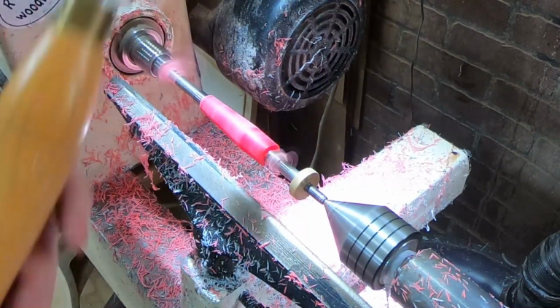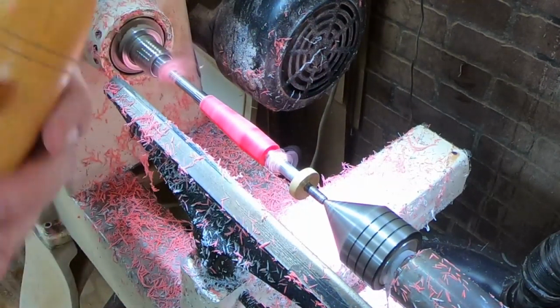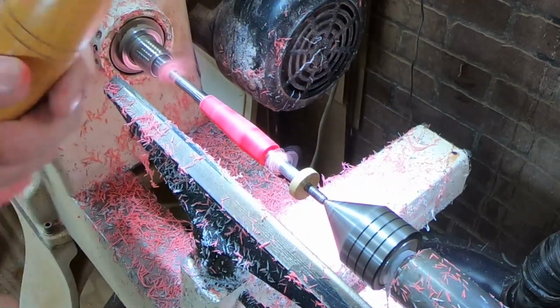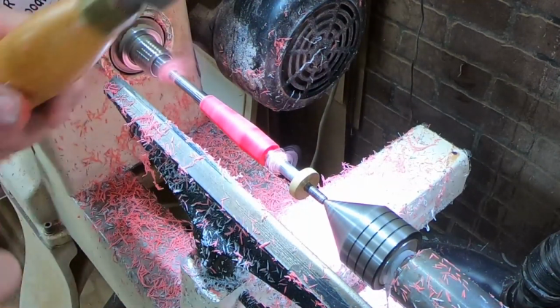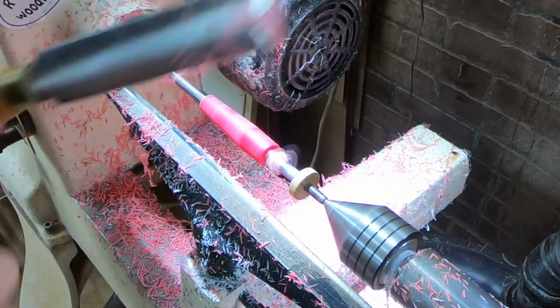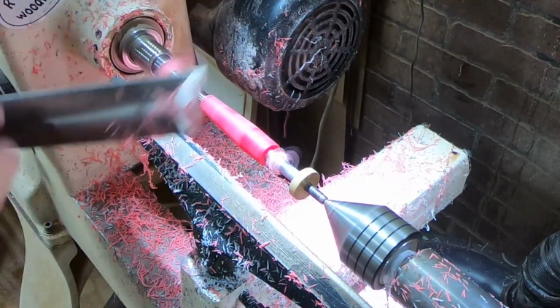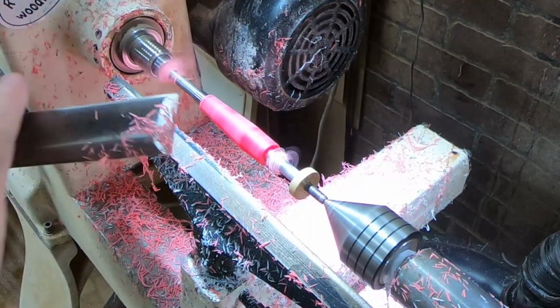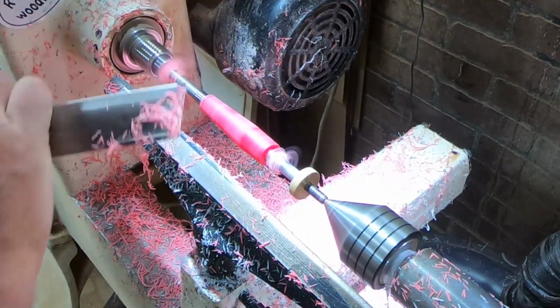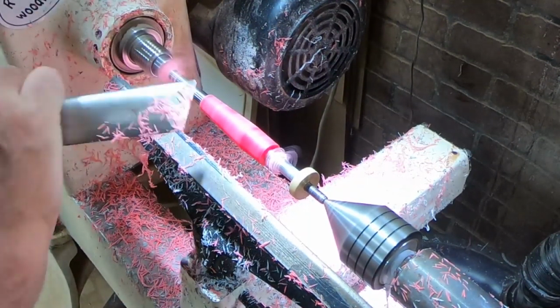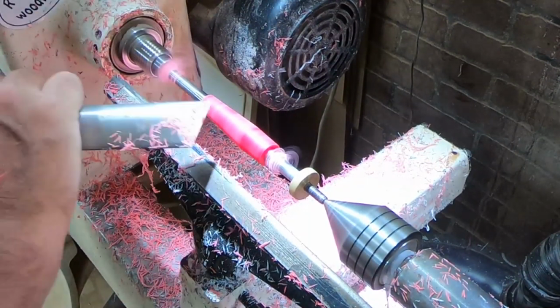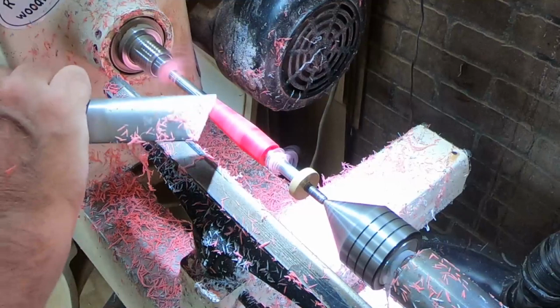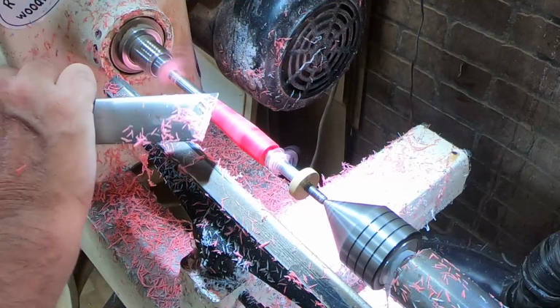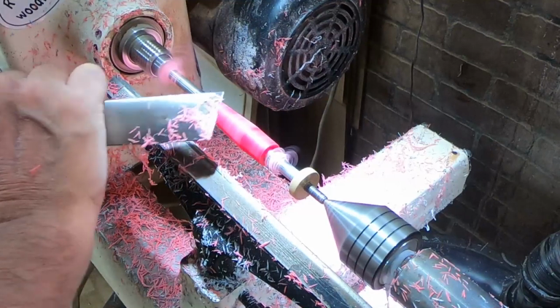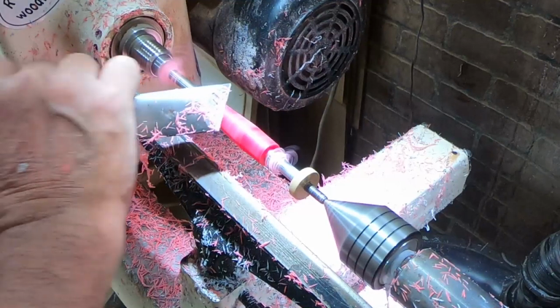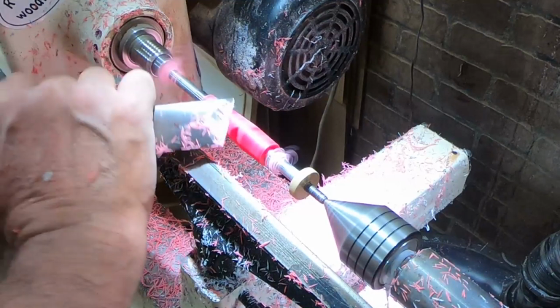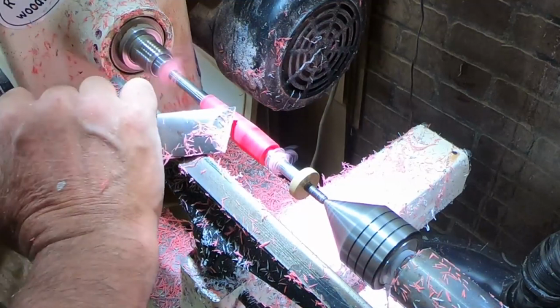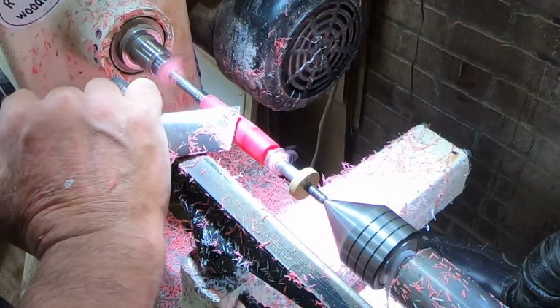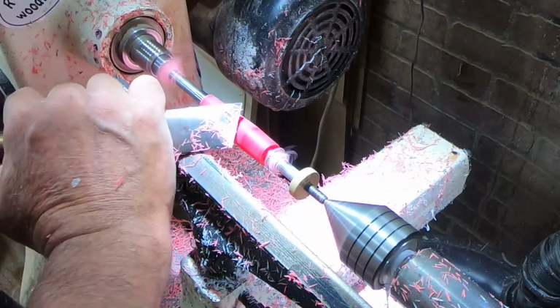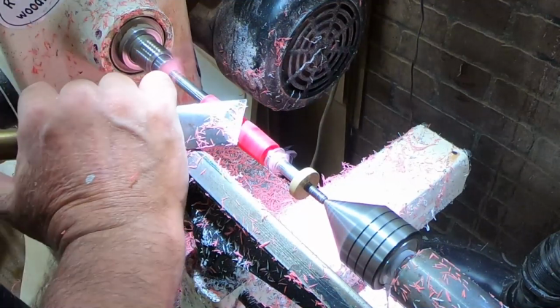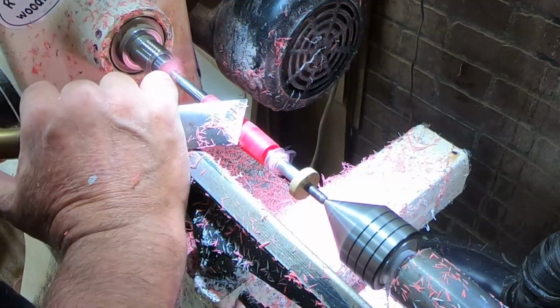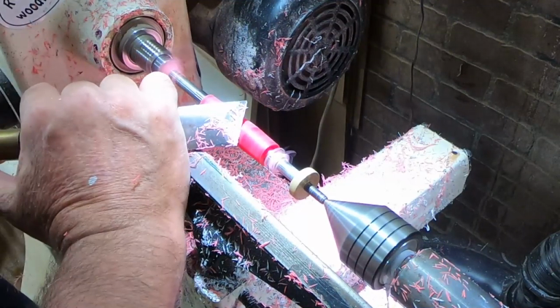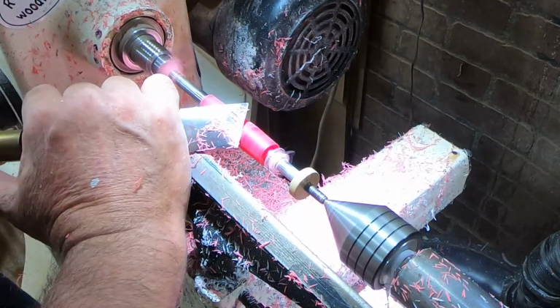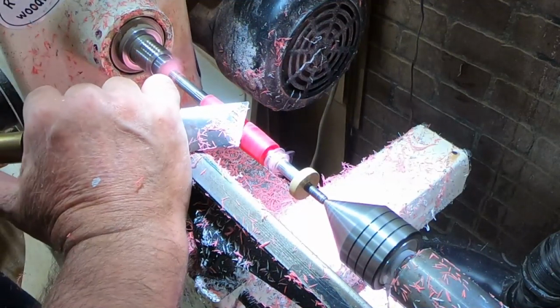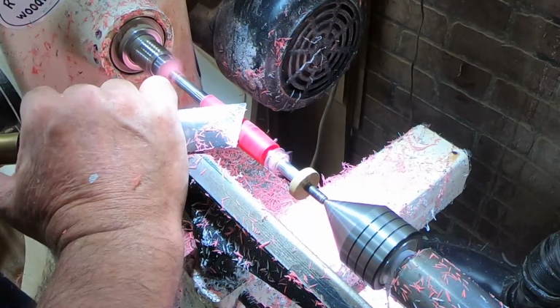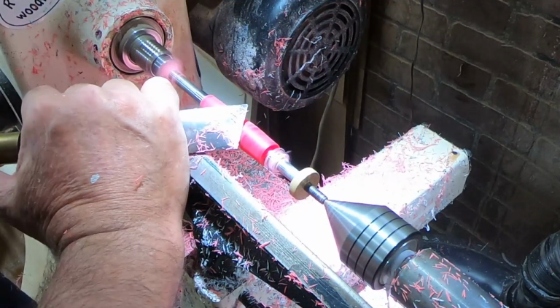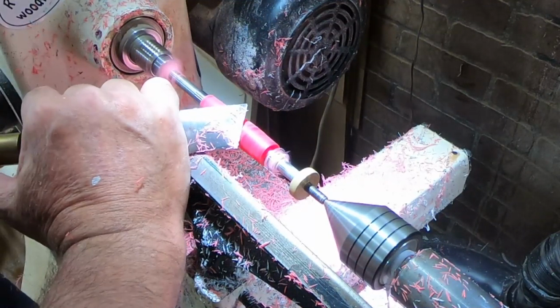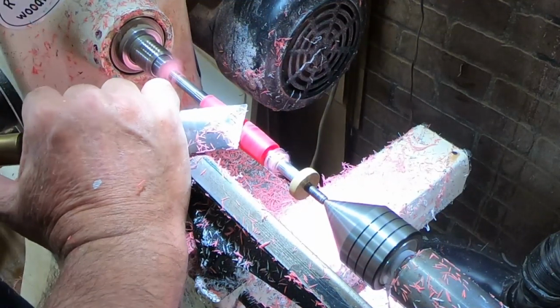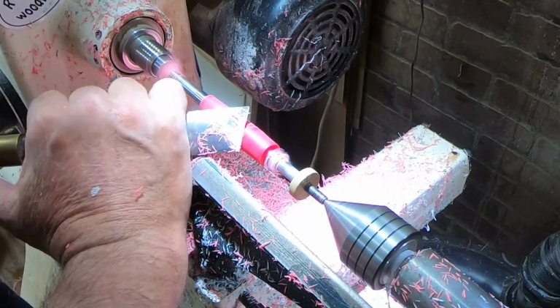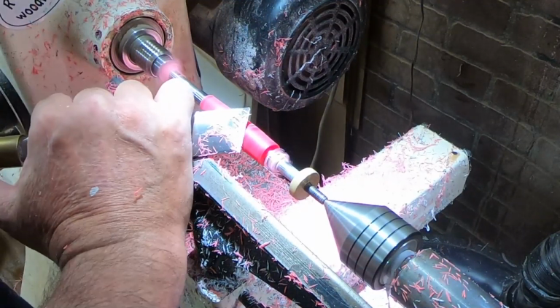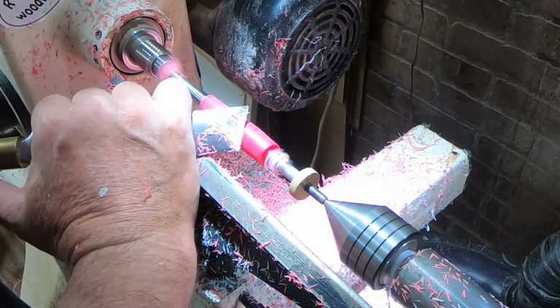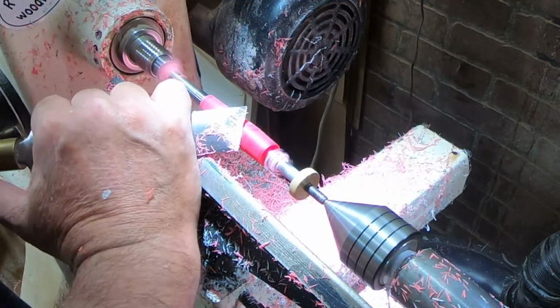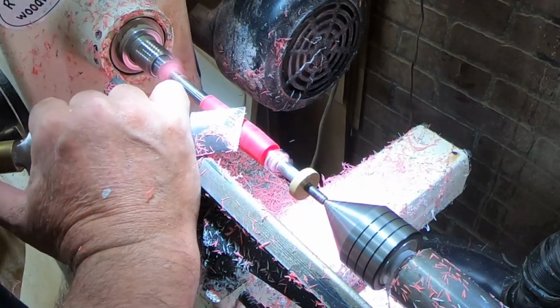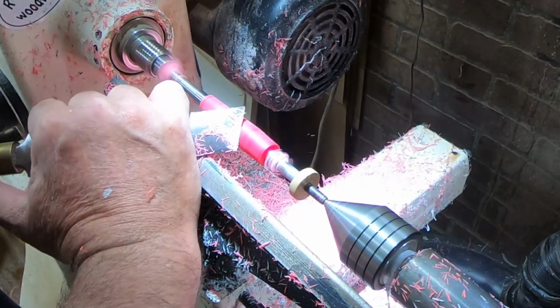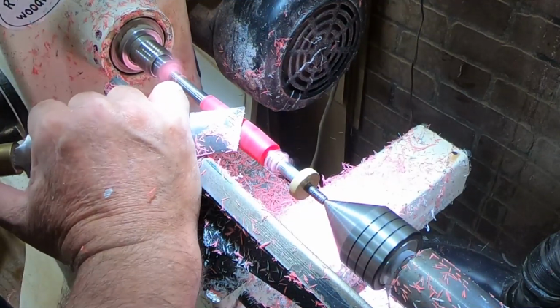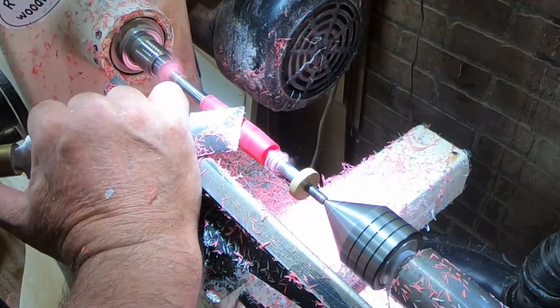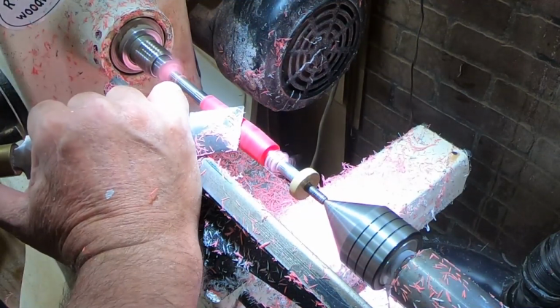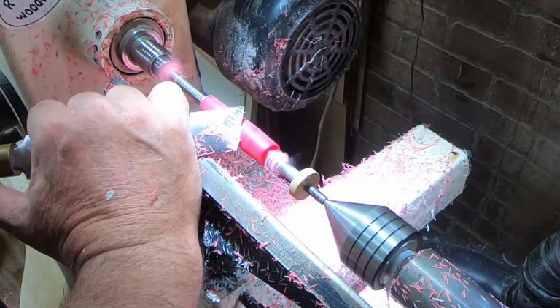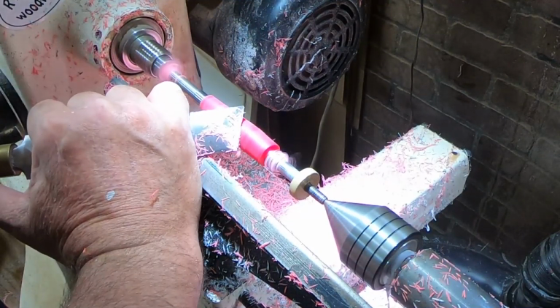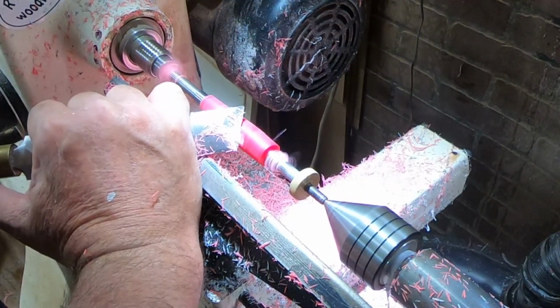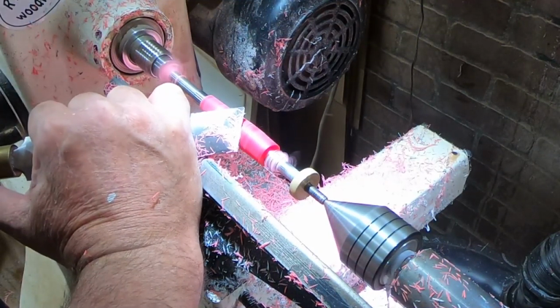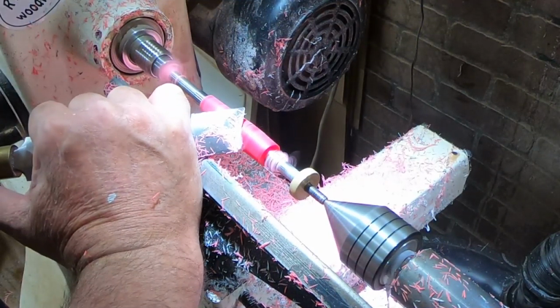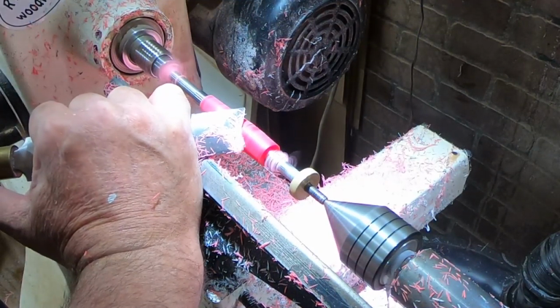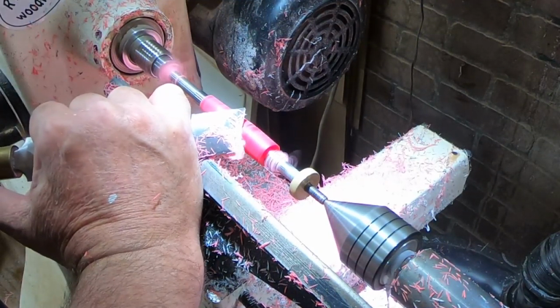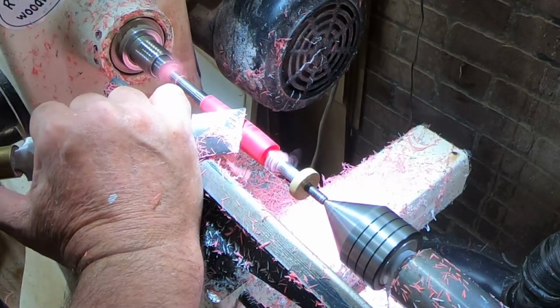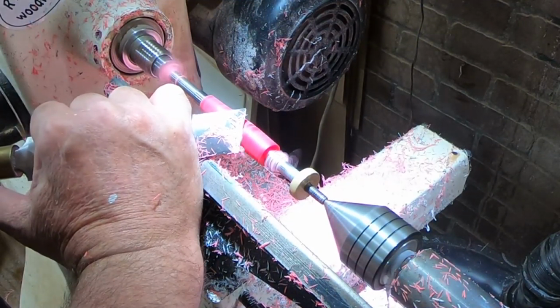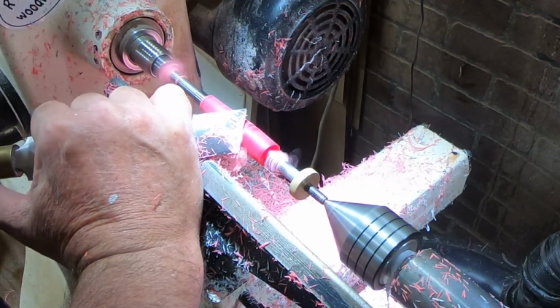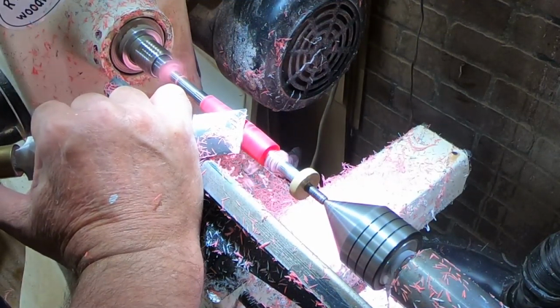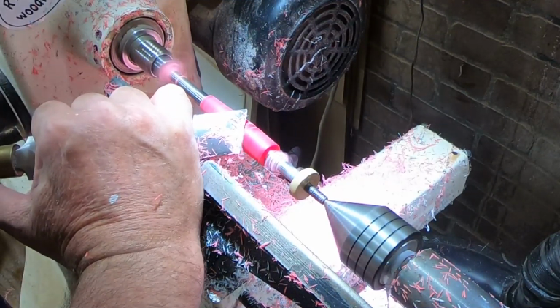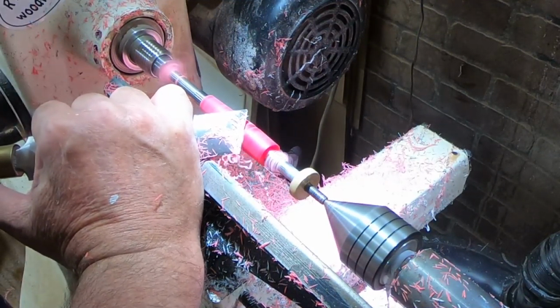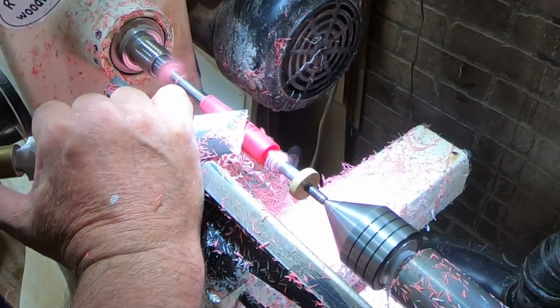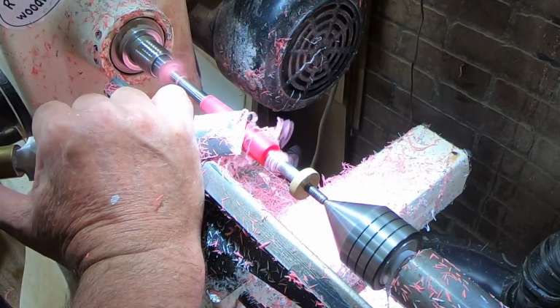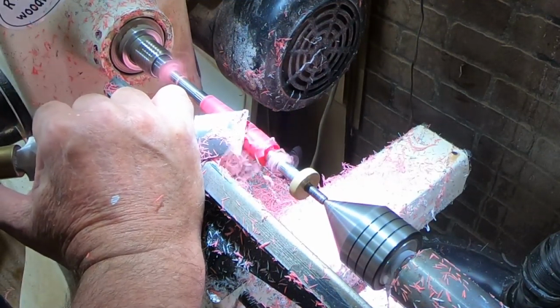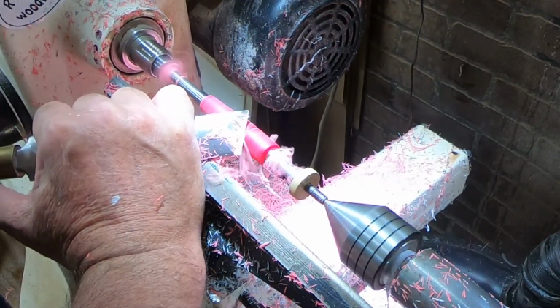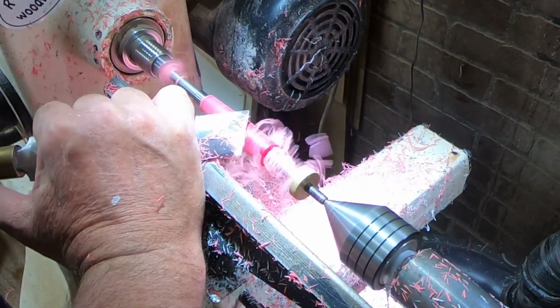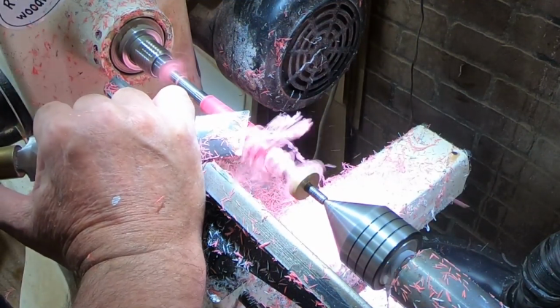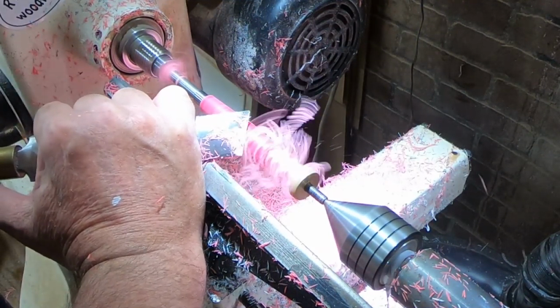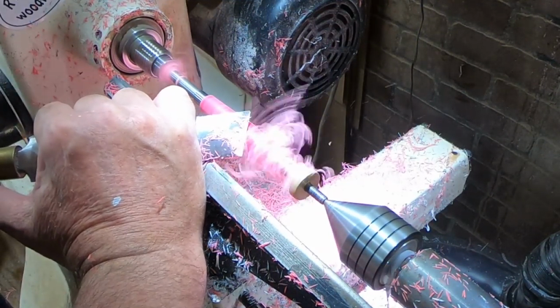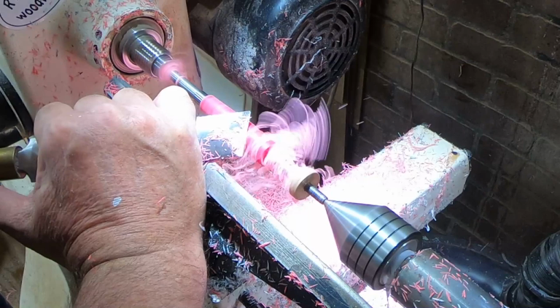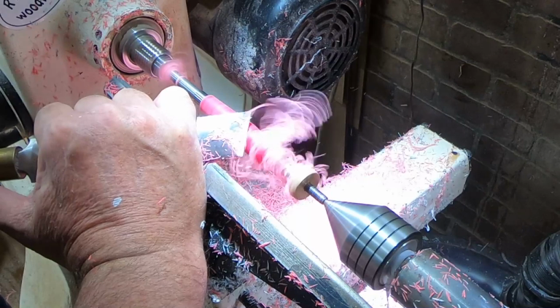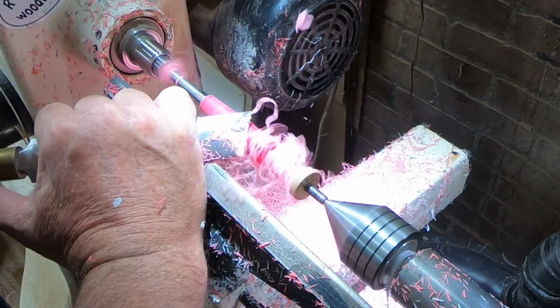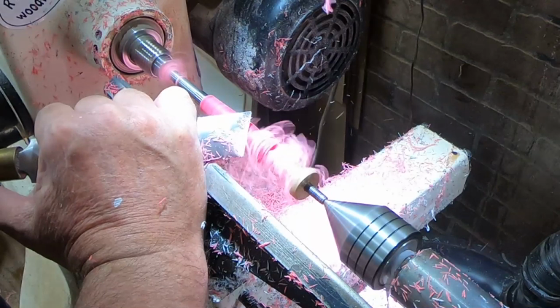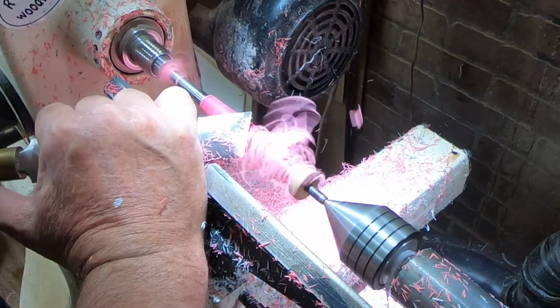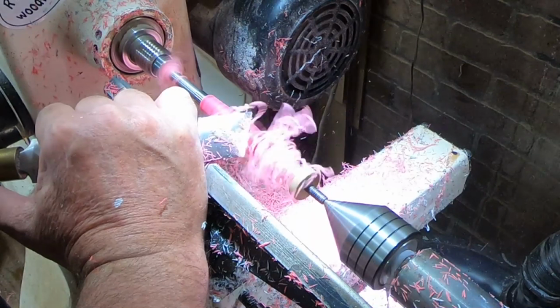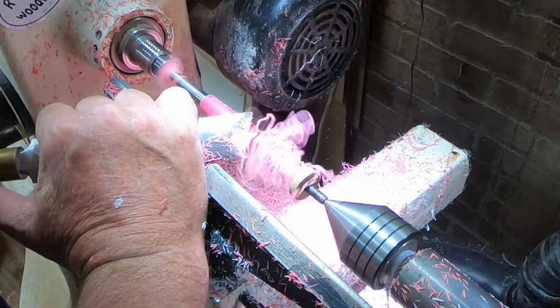For those of you that might be wondering, I sharpened this before I started these pens with an Arkansas whetstone.